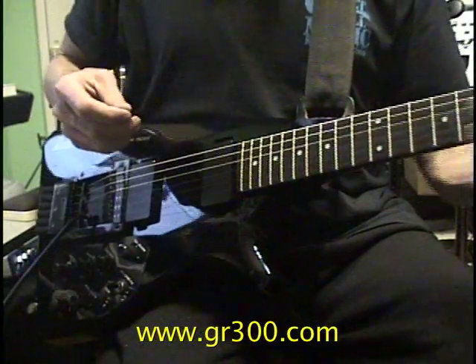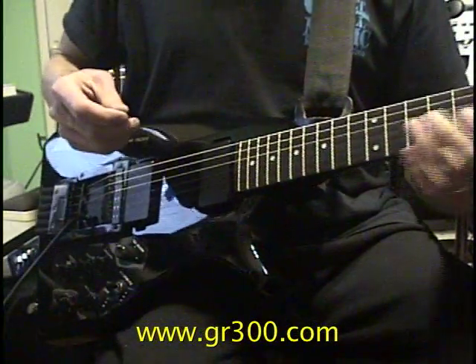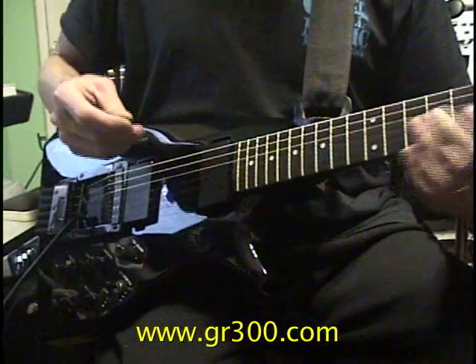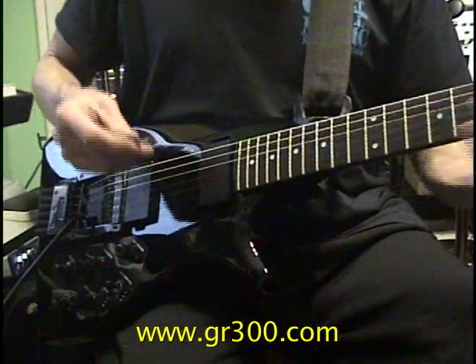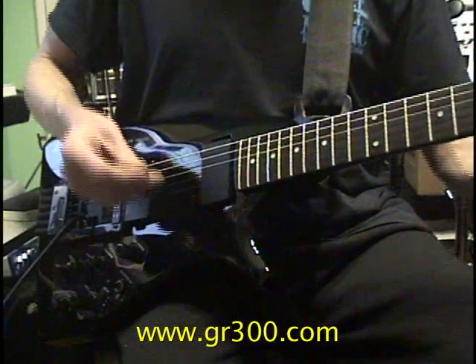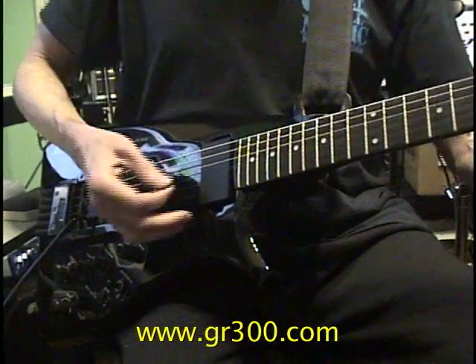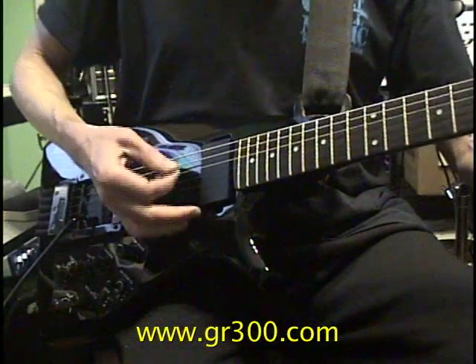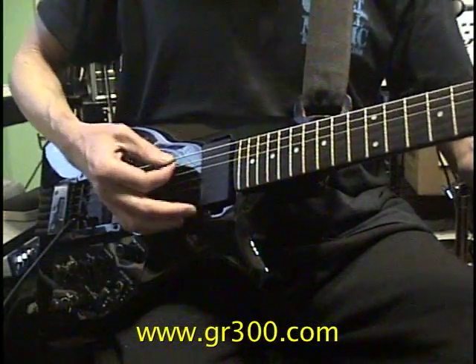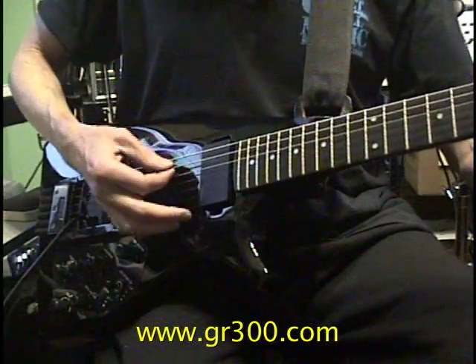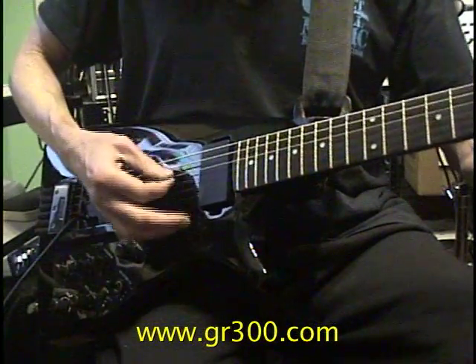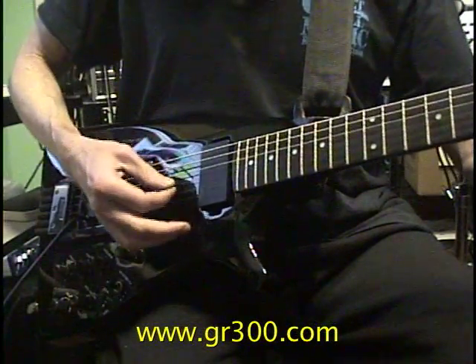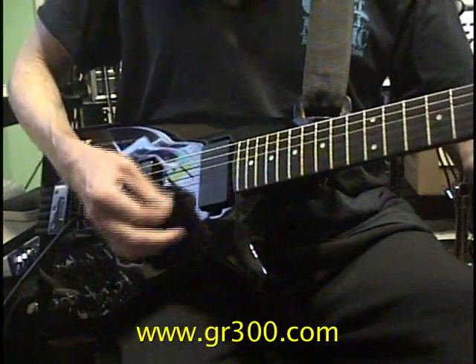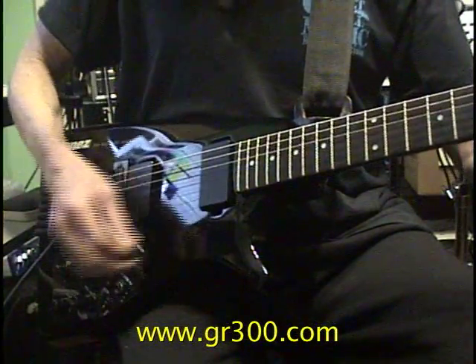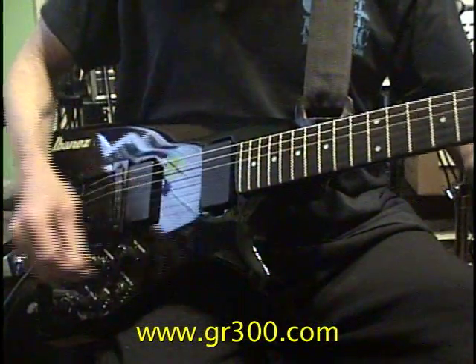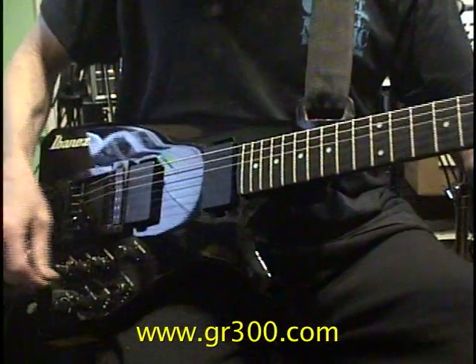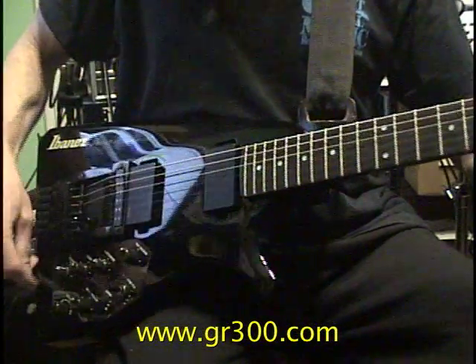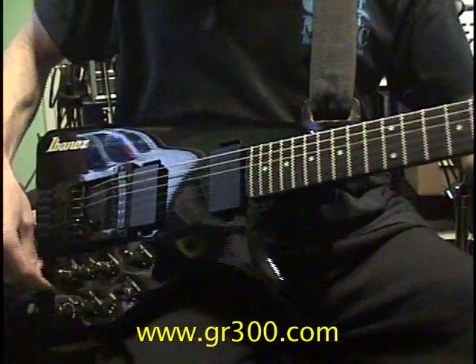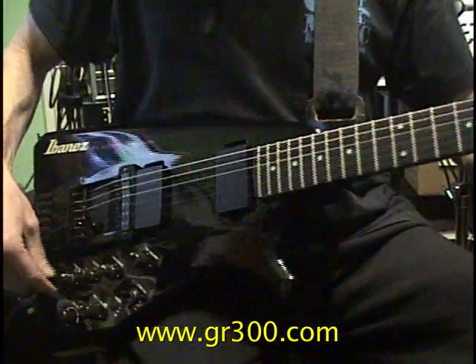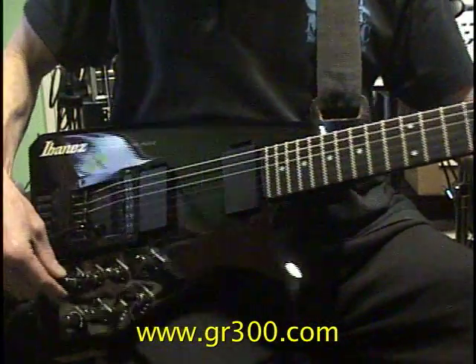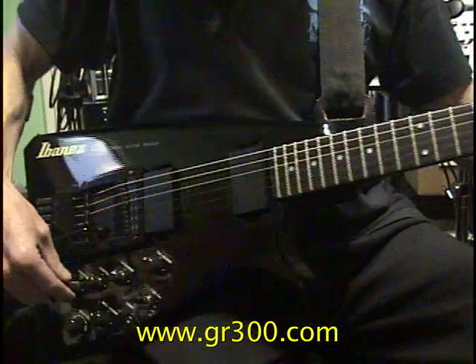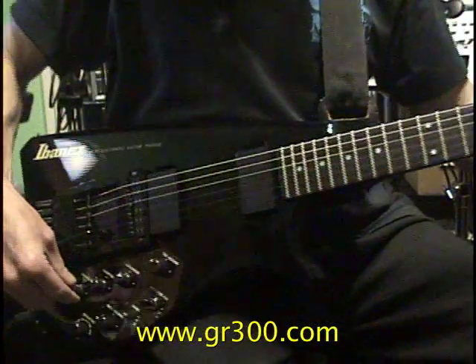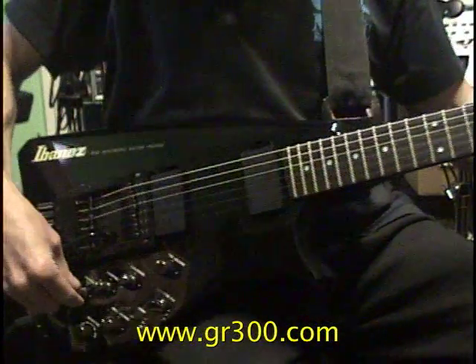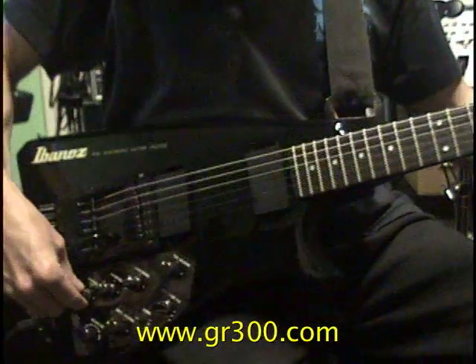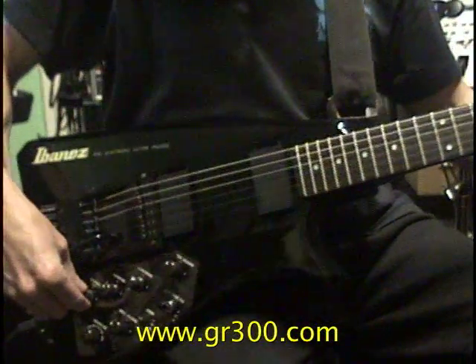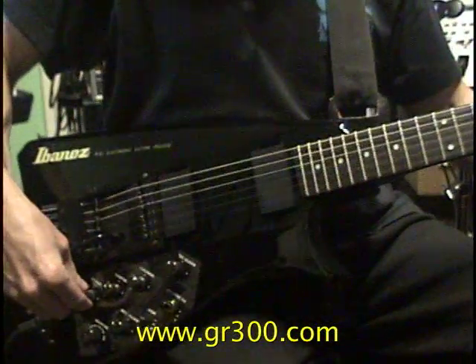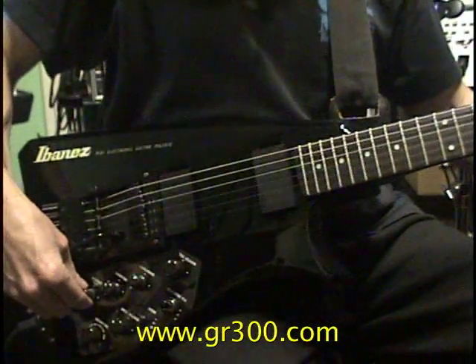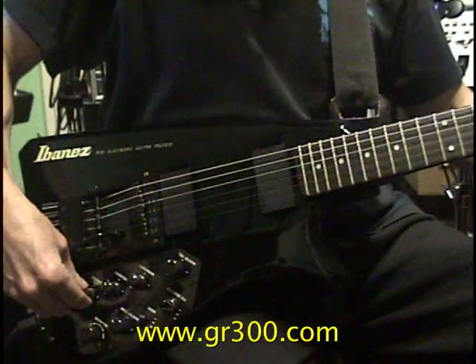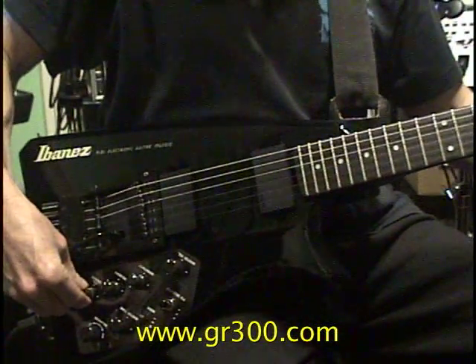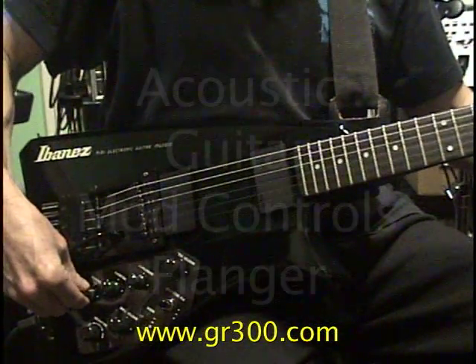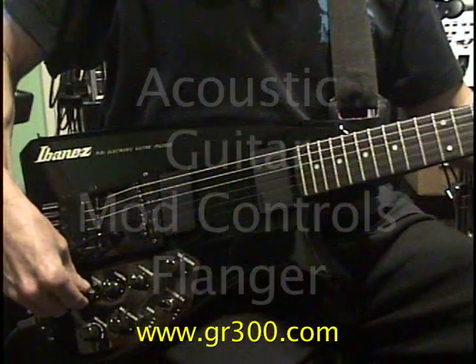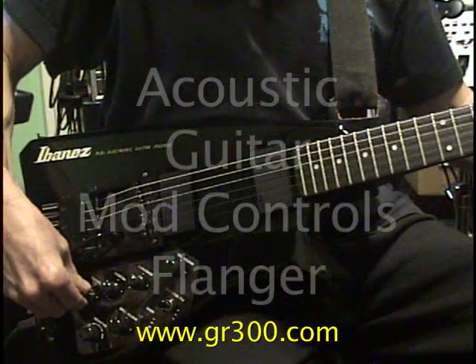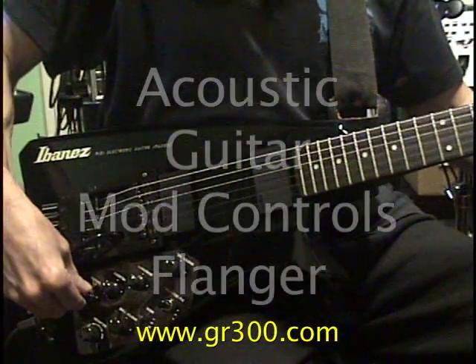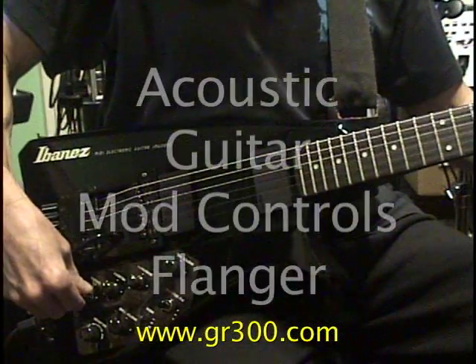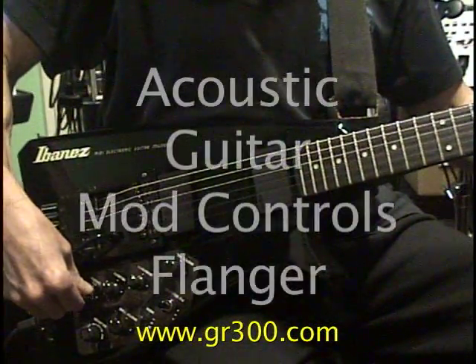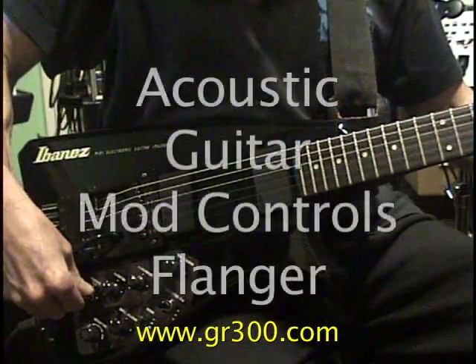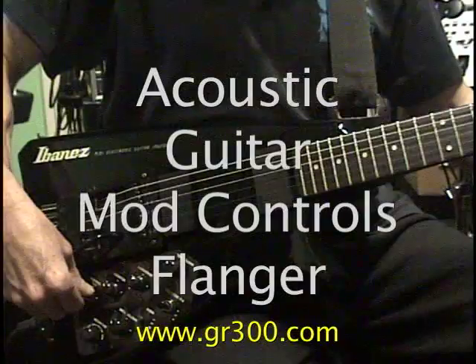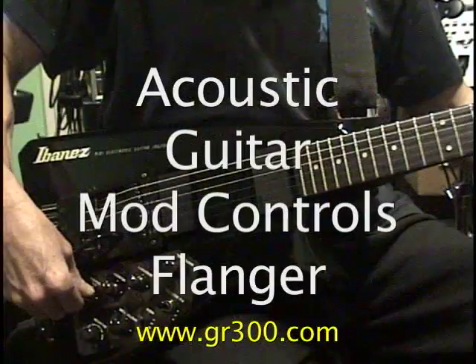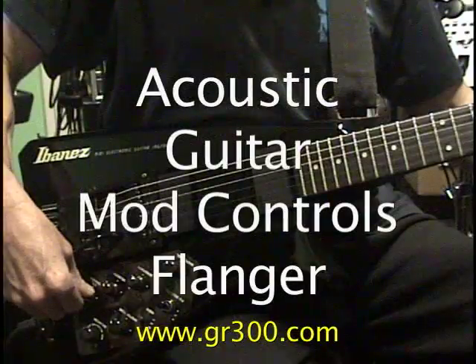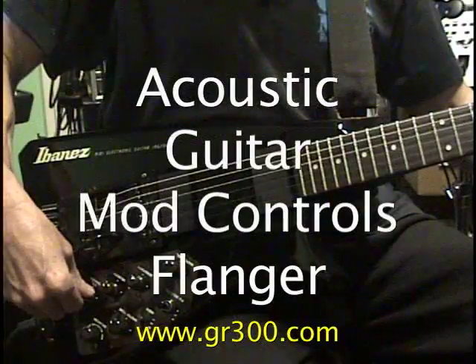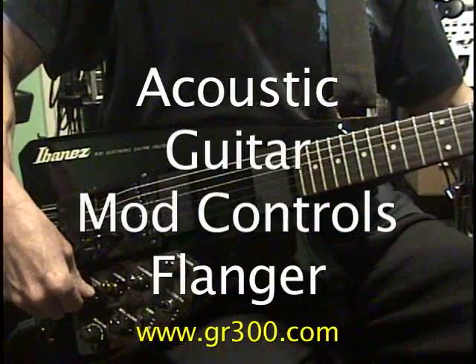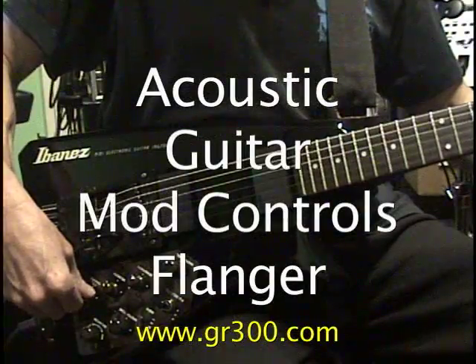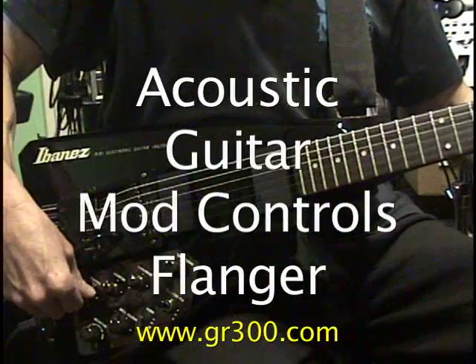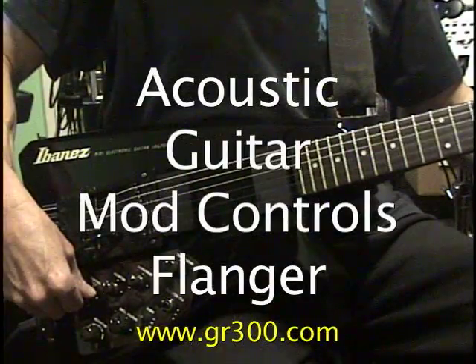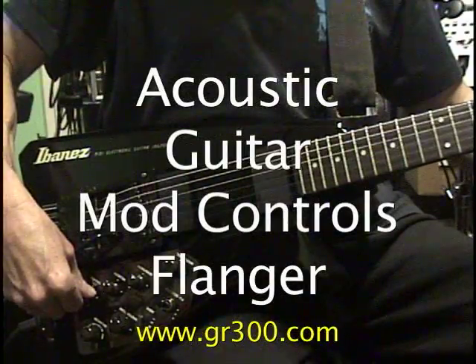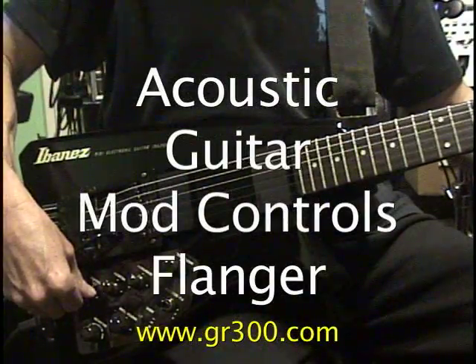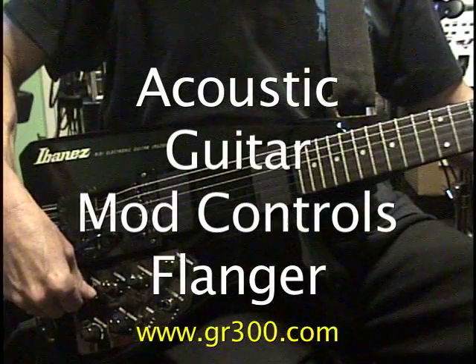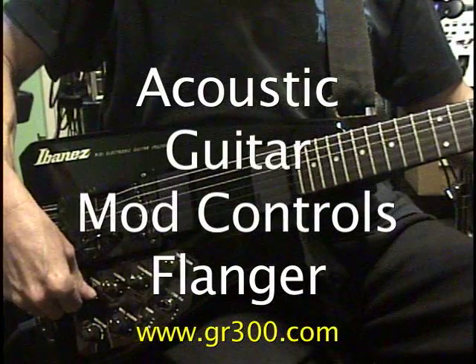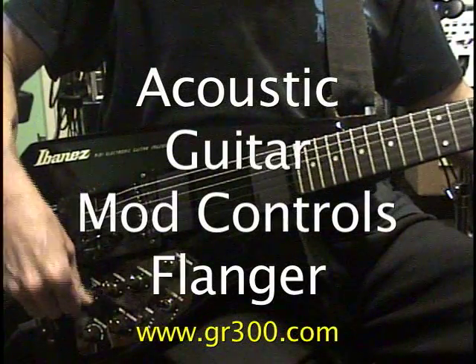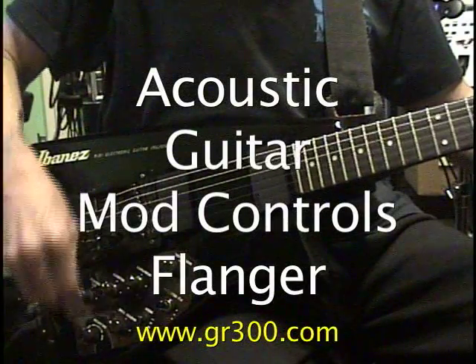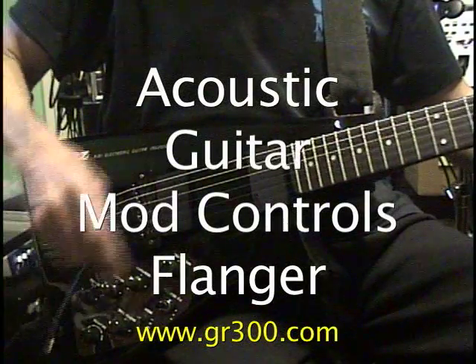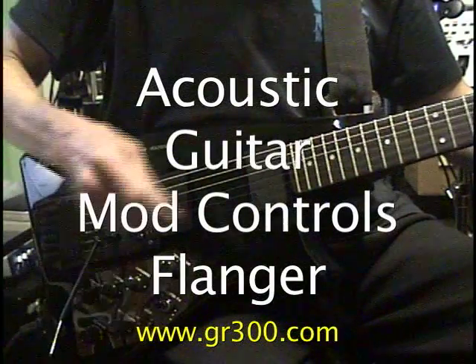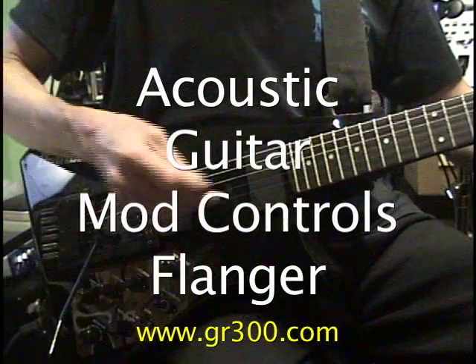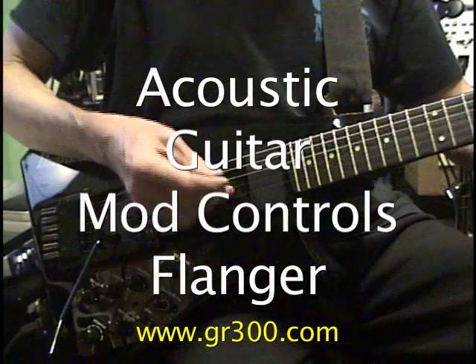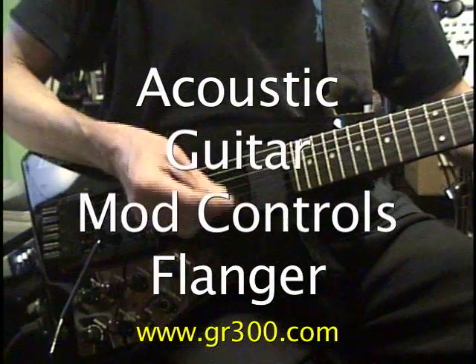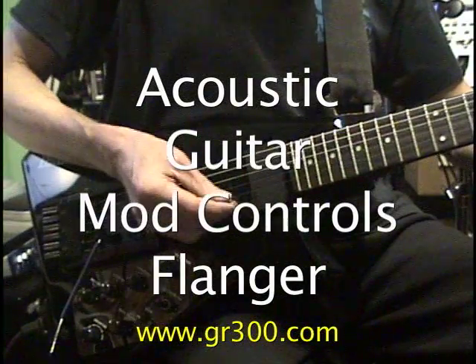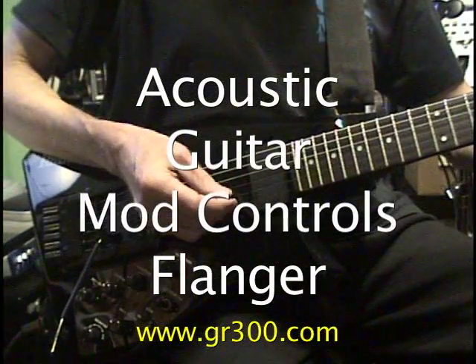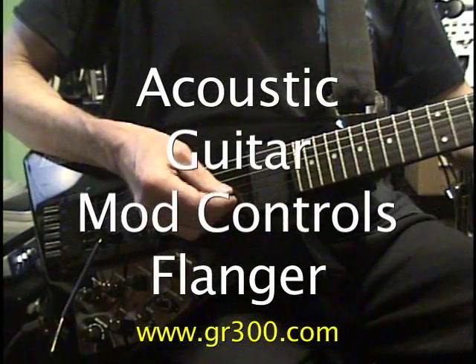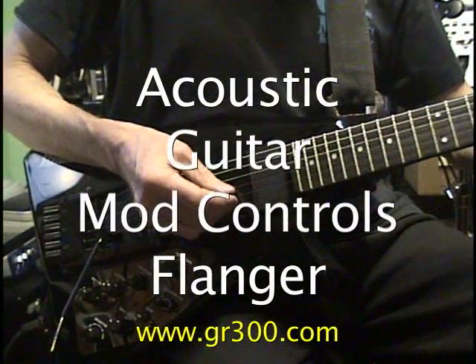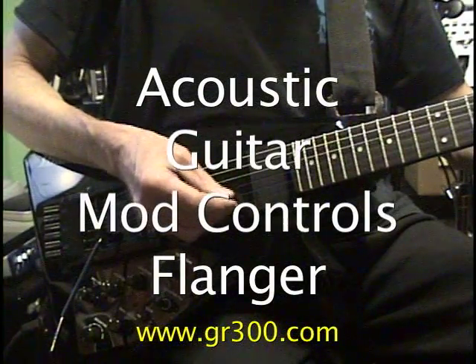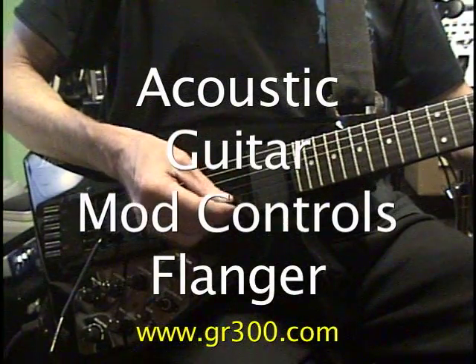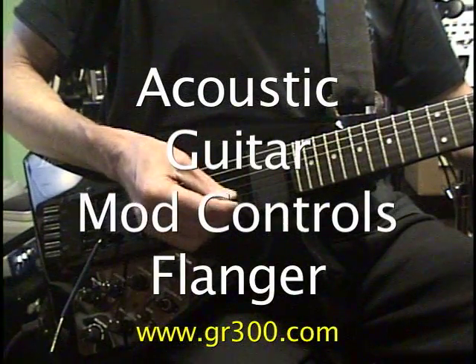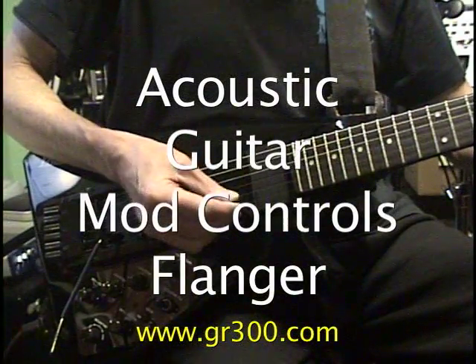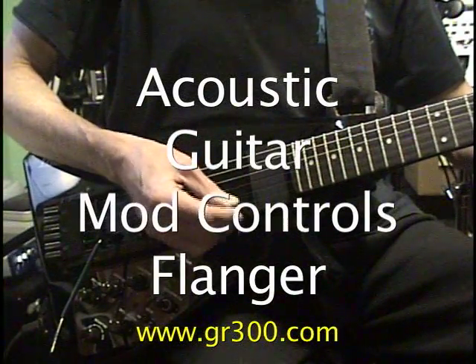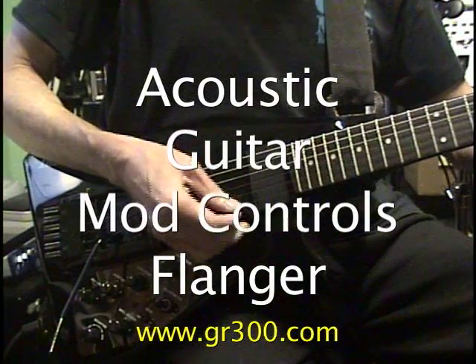And the modulation knob adds in just a hair of flanging.